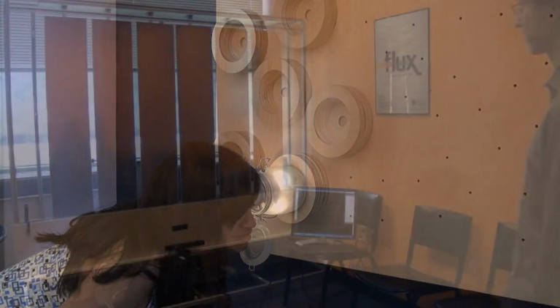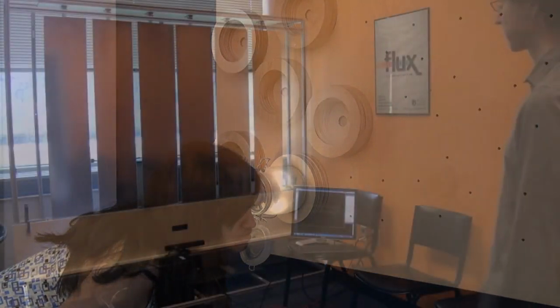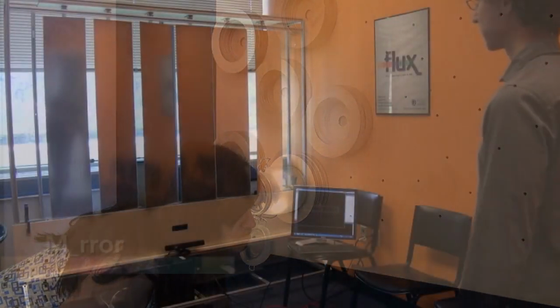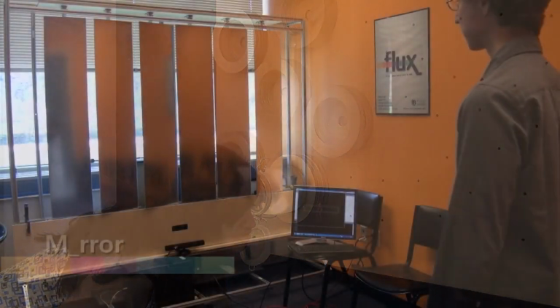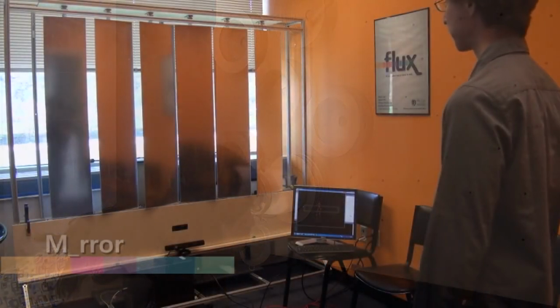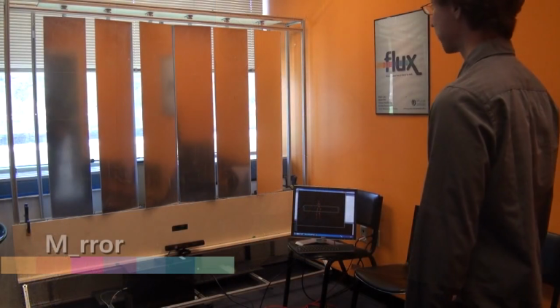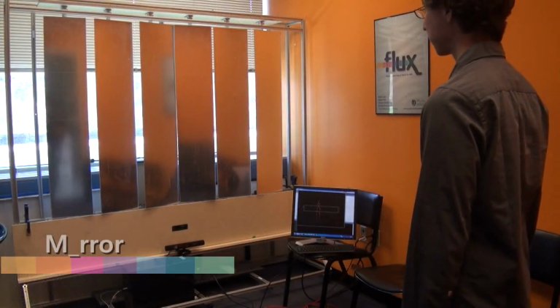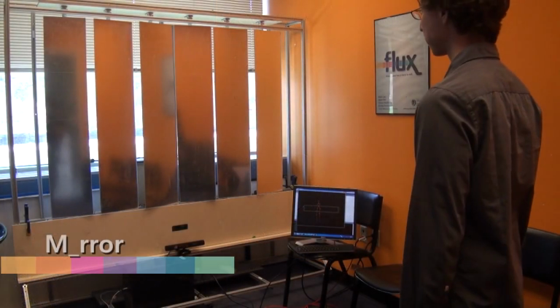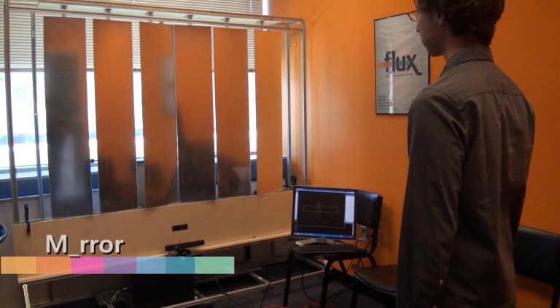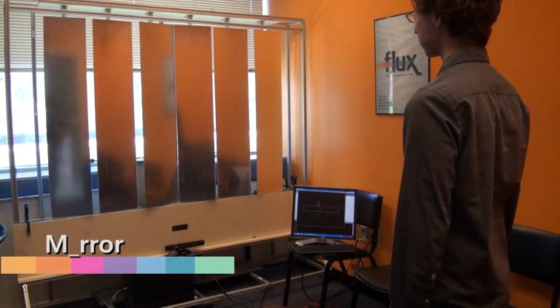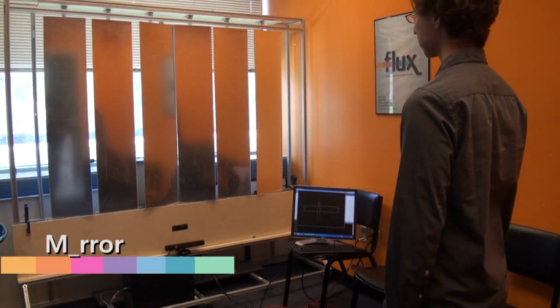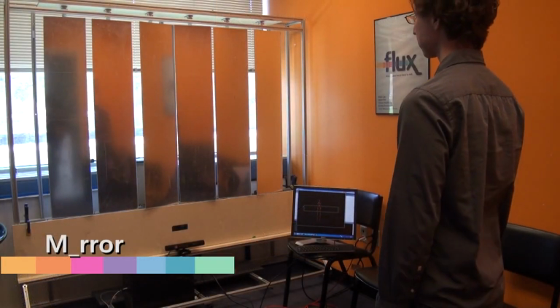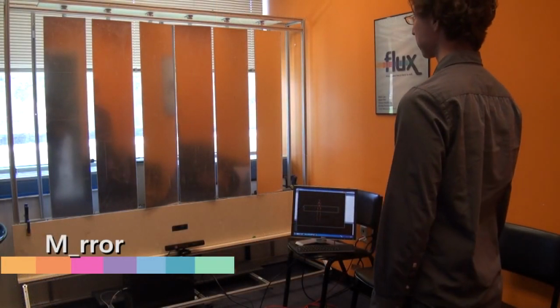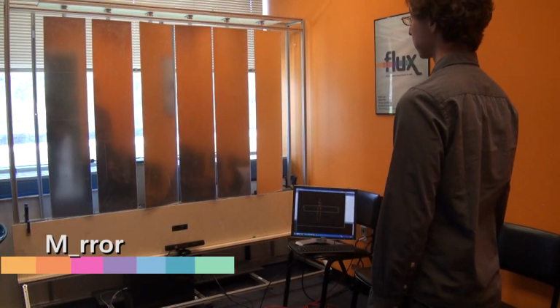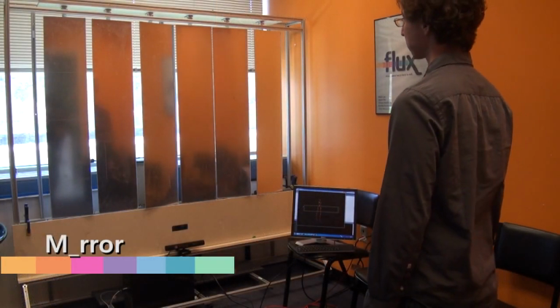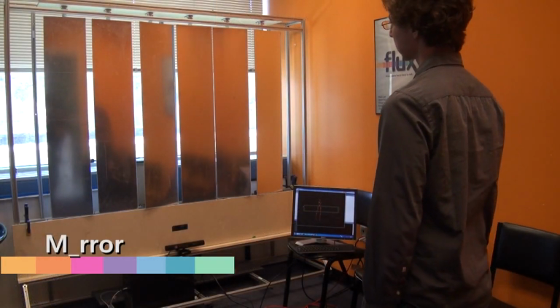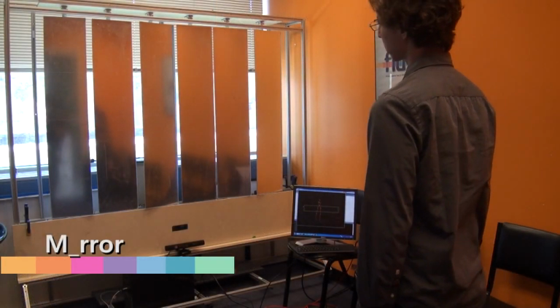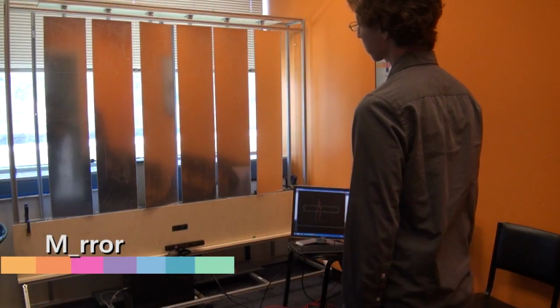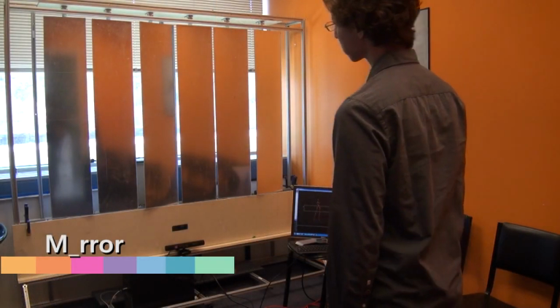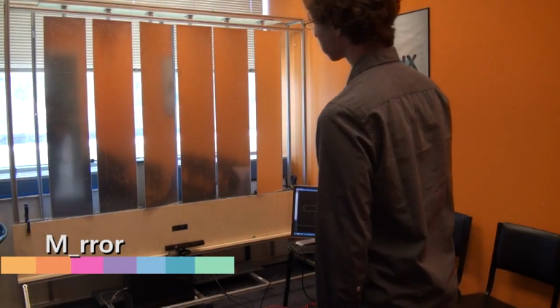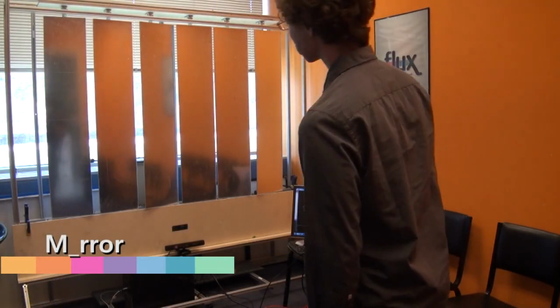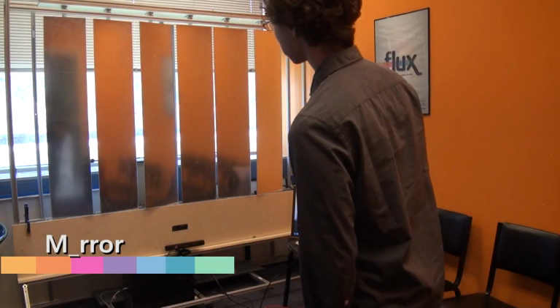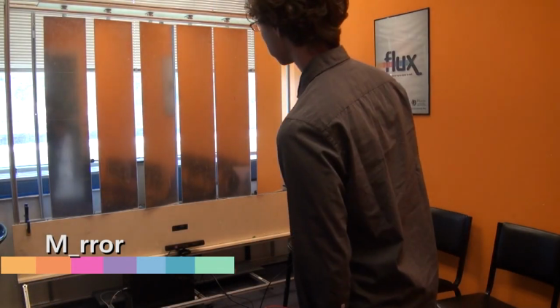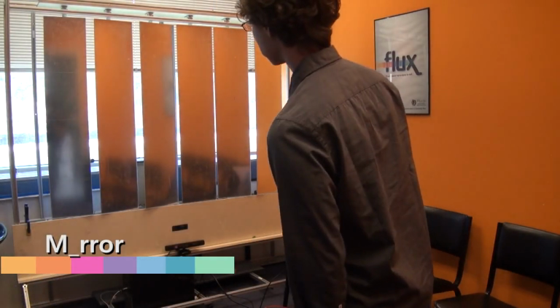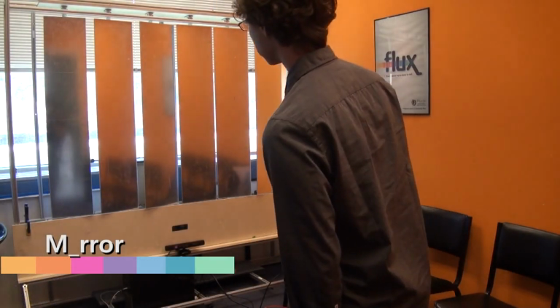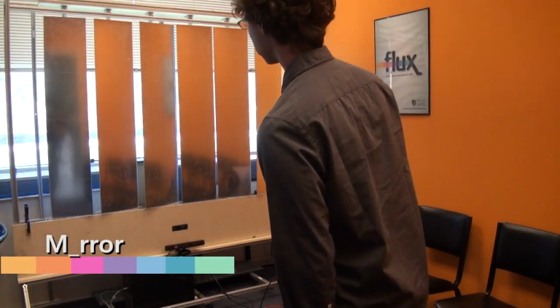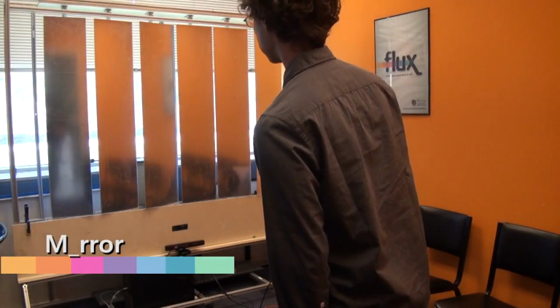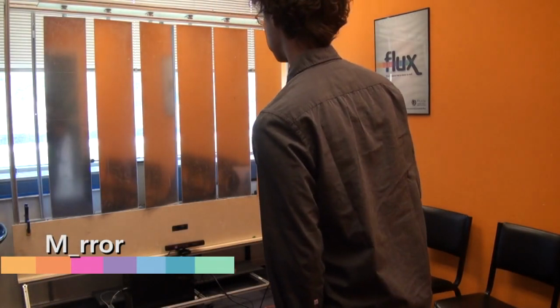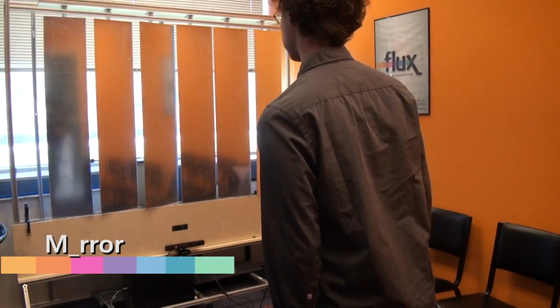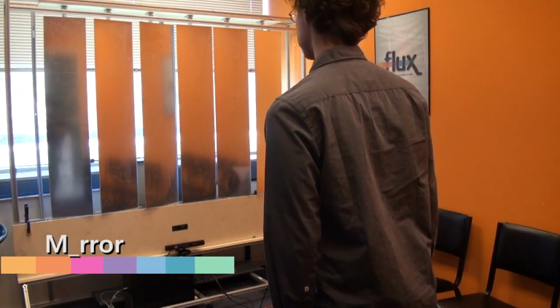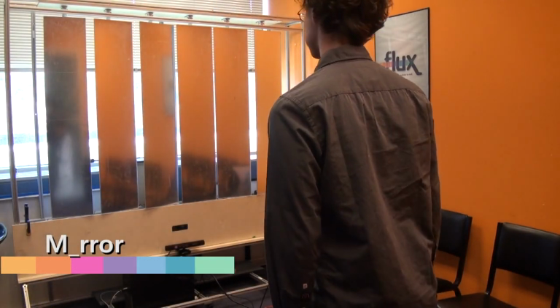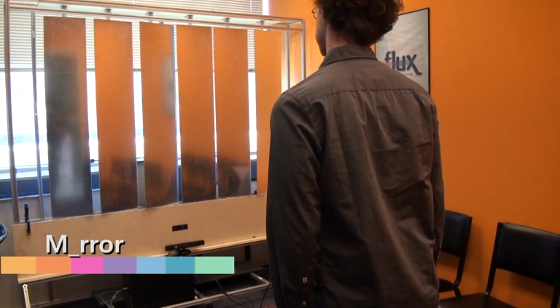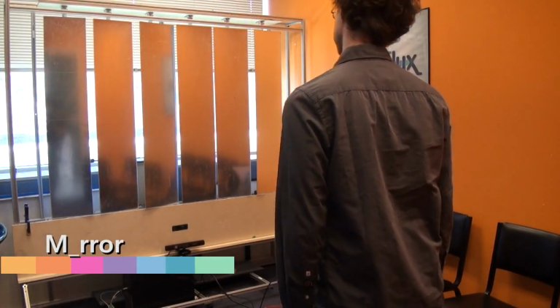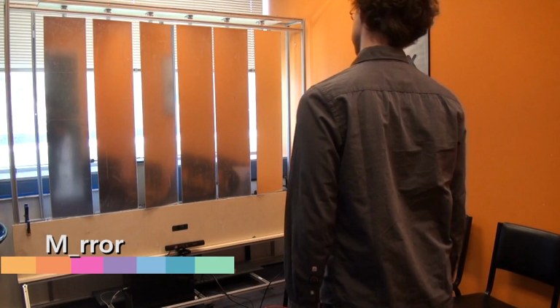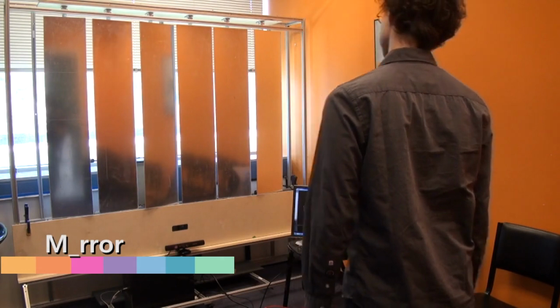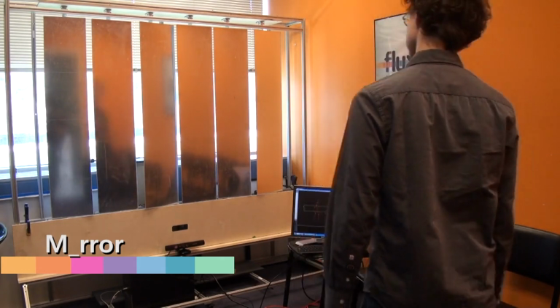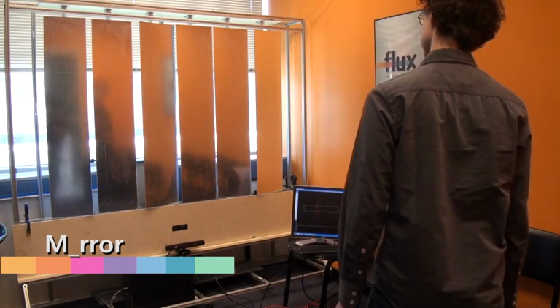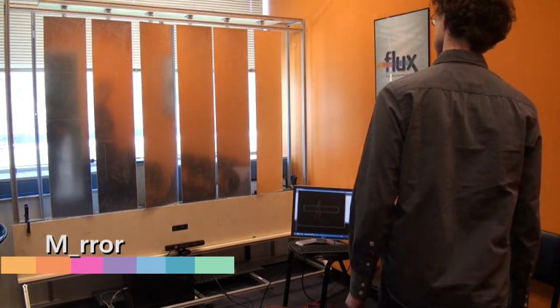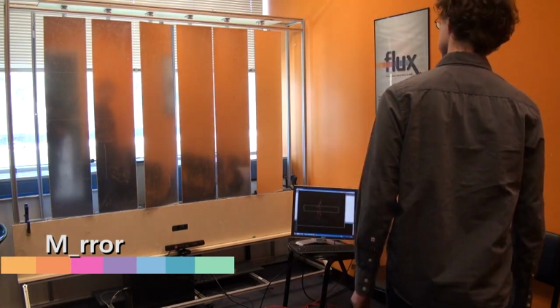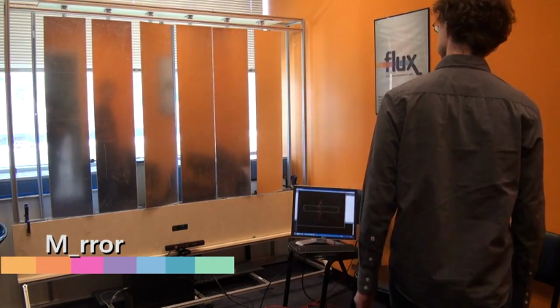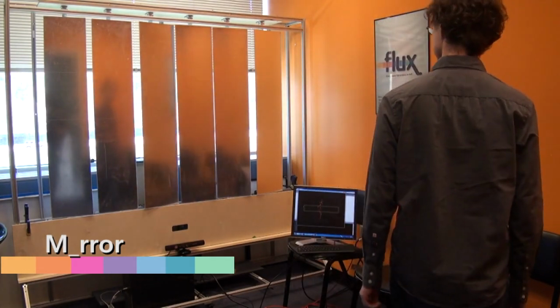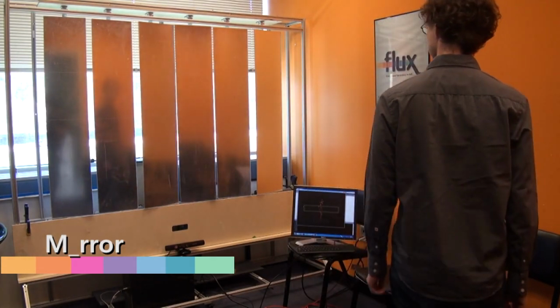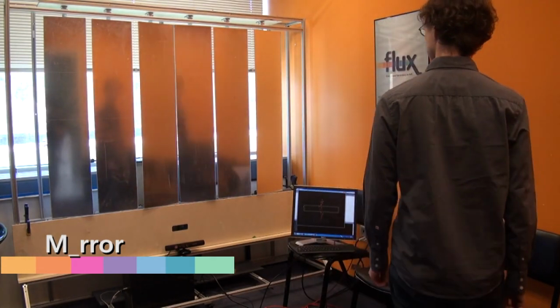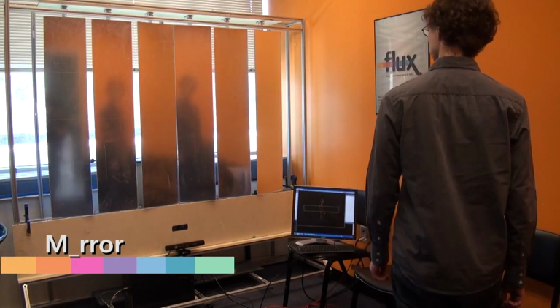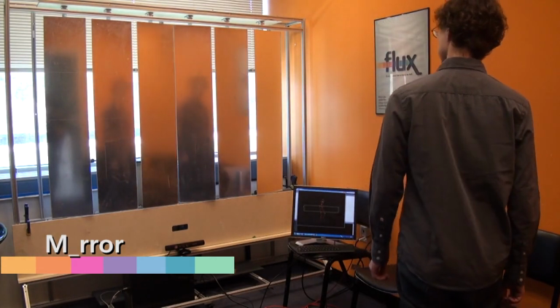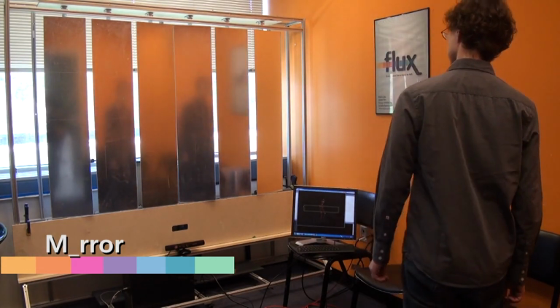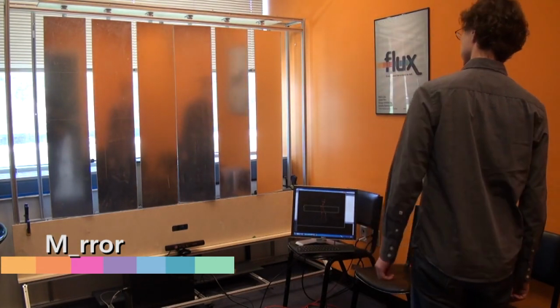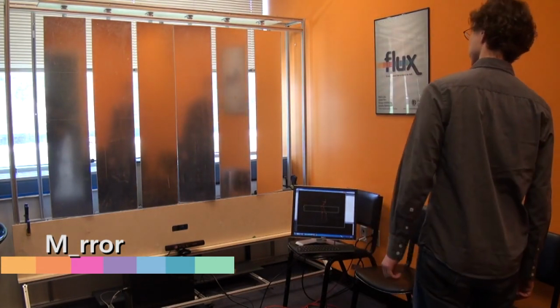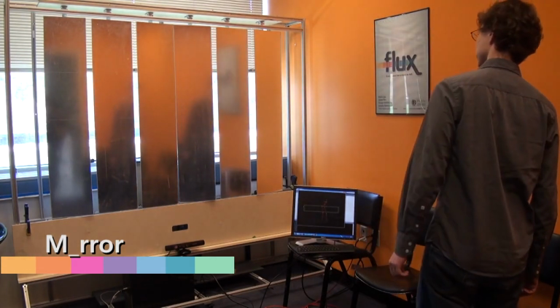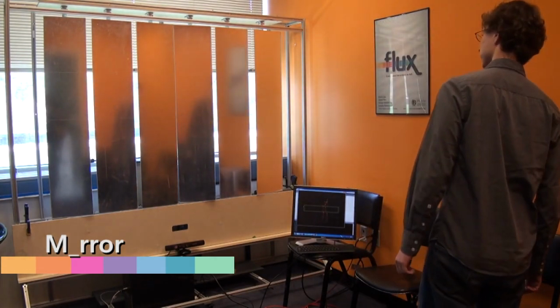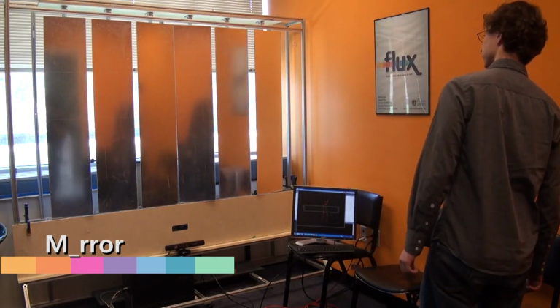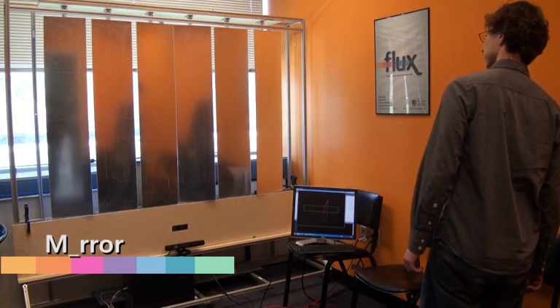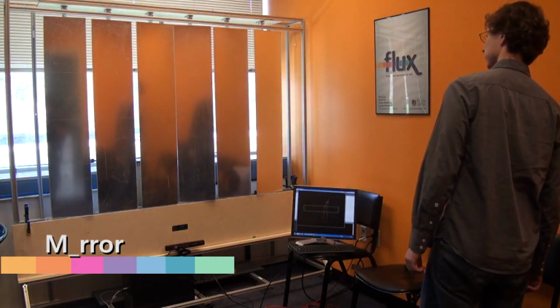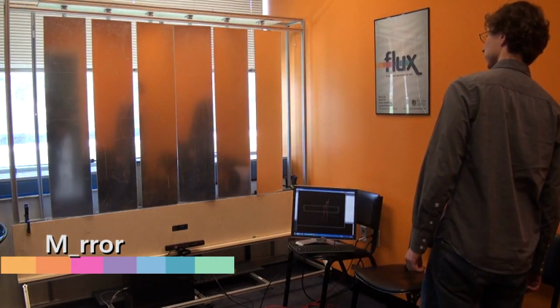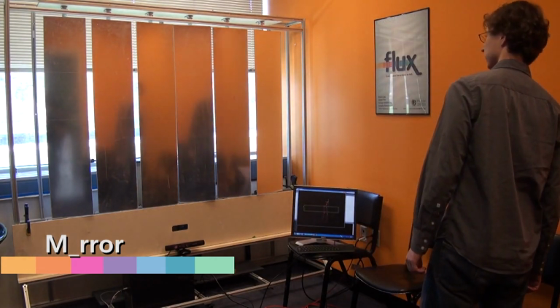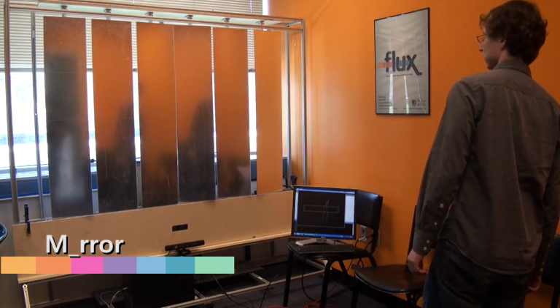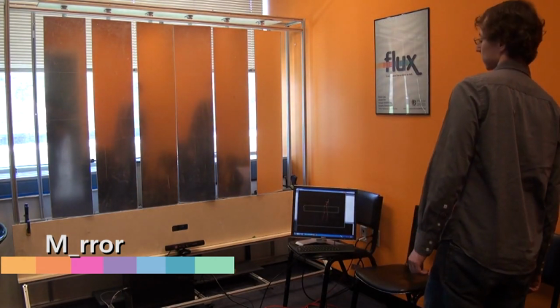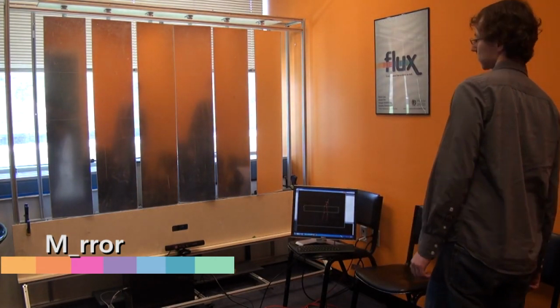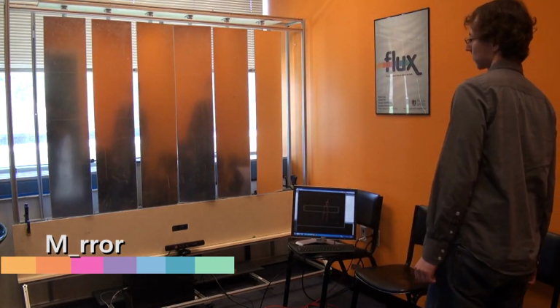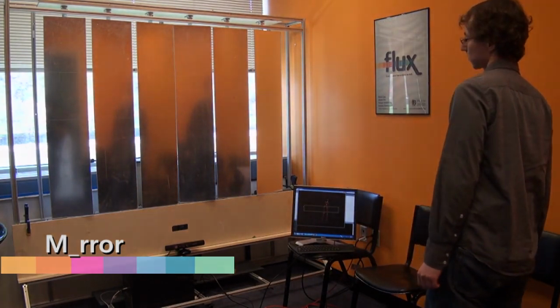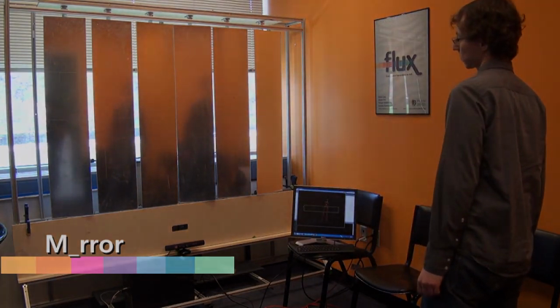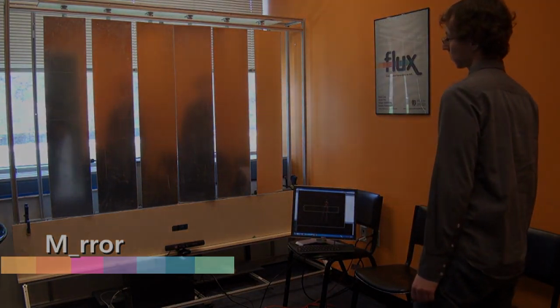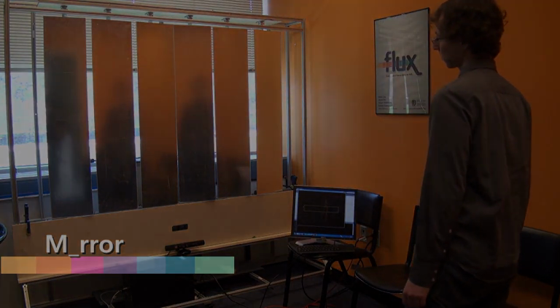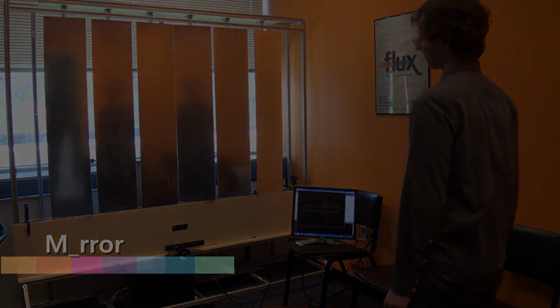Our next installation is a set of interactive mirrors. Standing in front of a mirror usually shows your own image, but these mirrors refuse to do so.